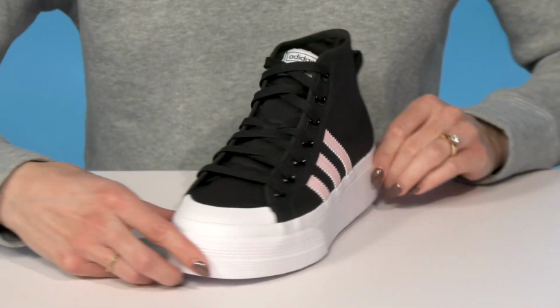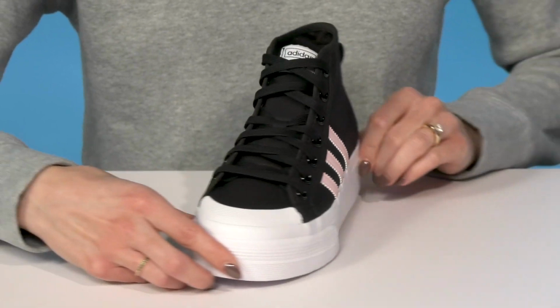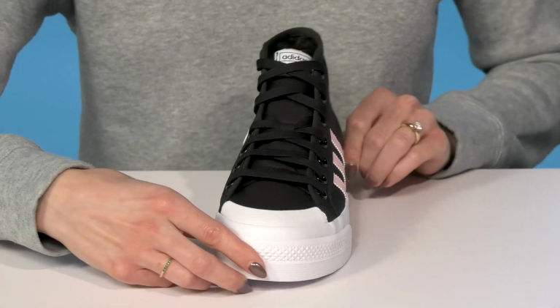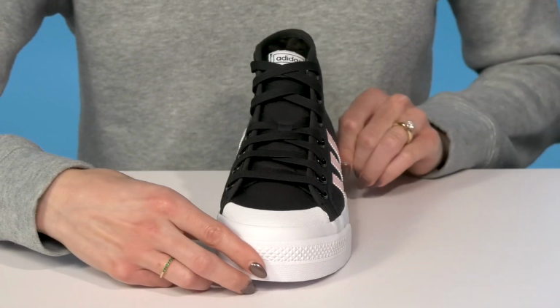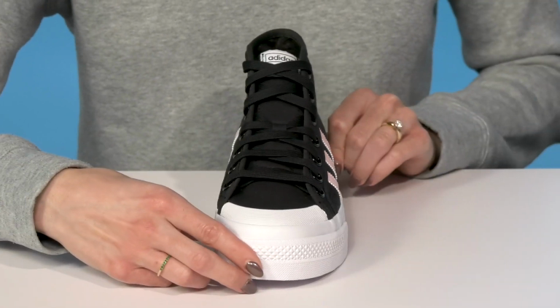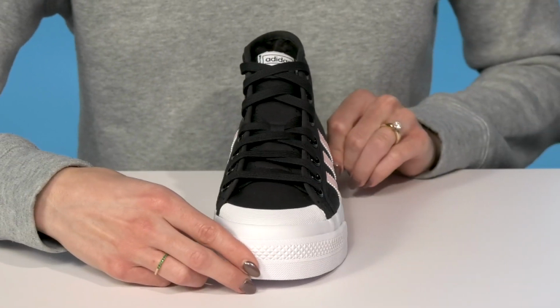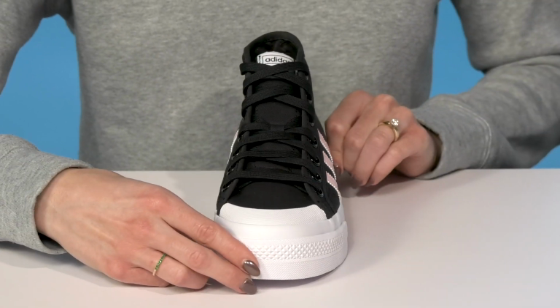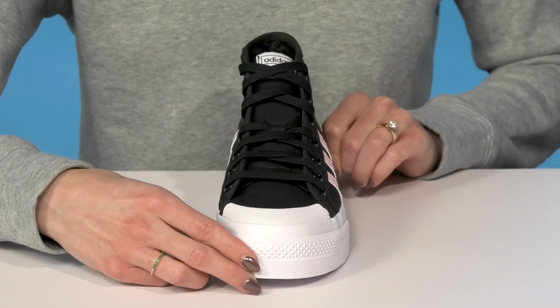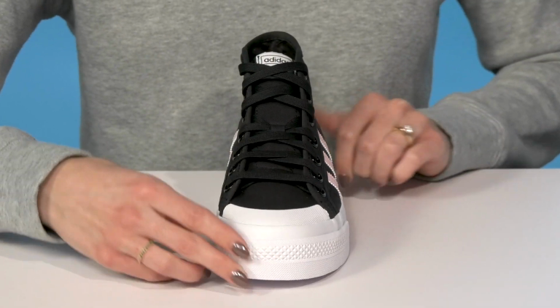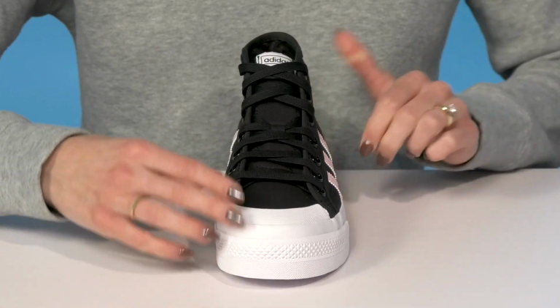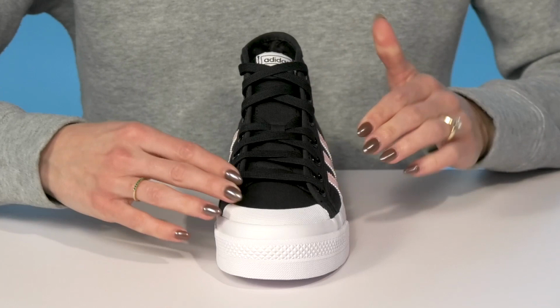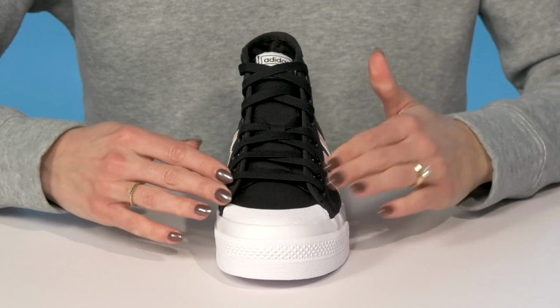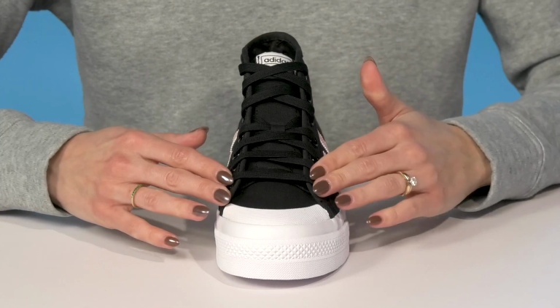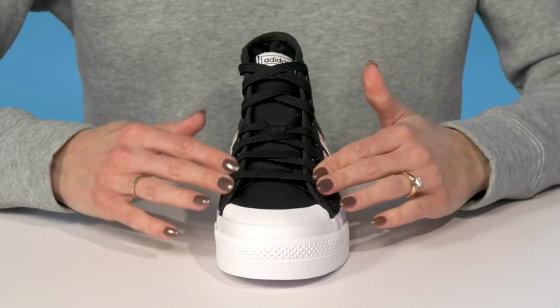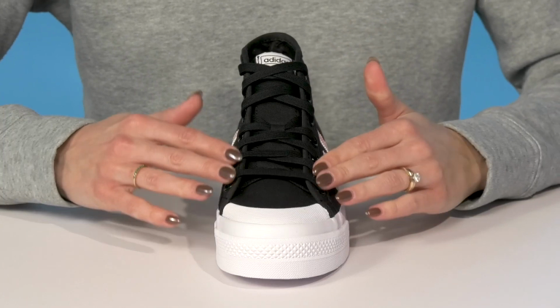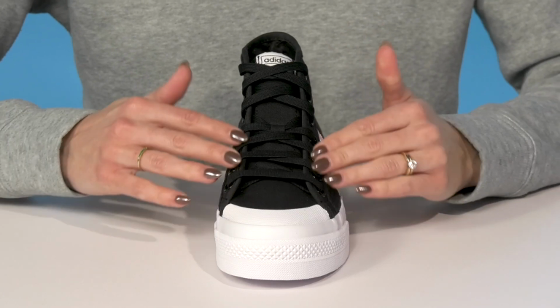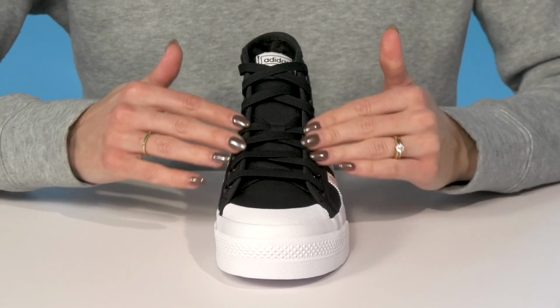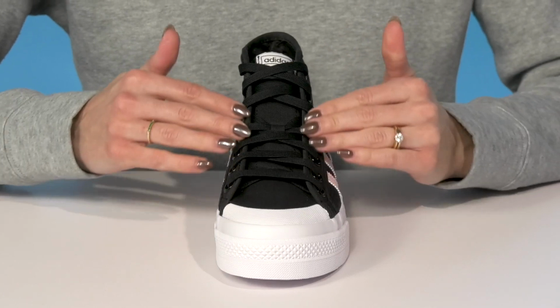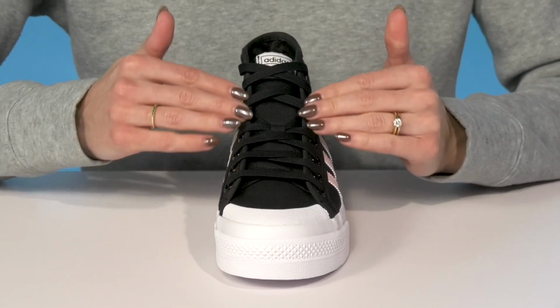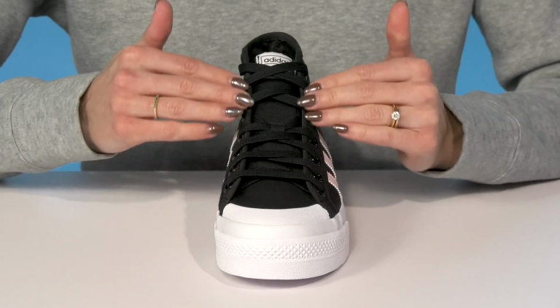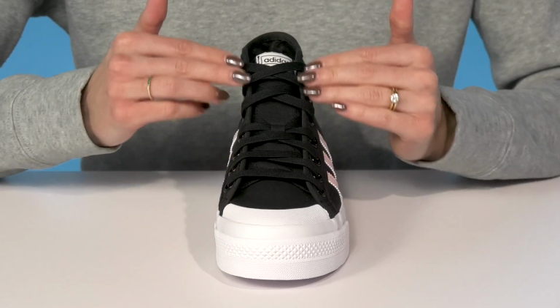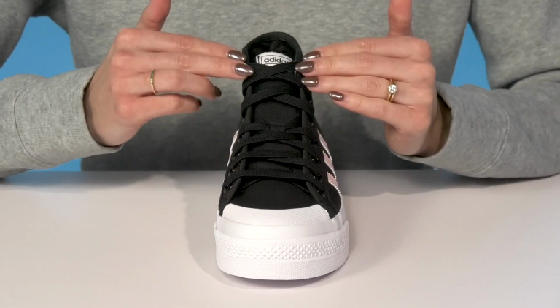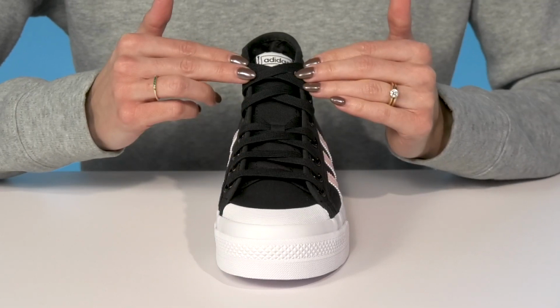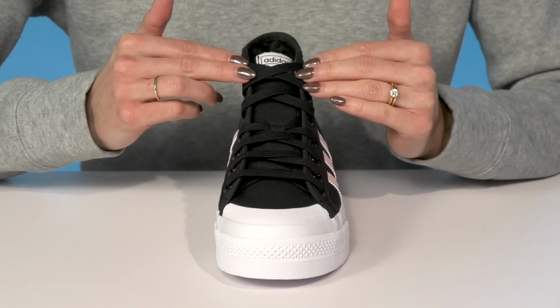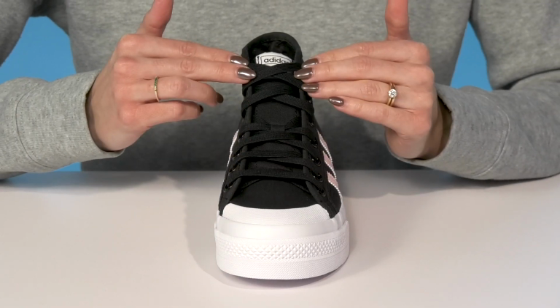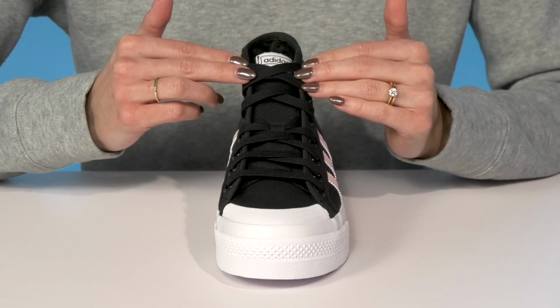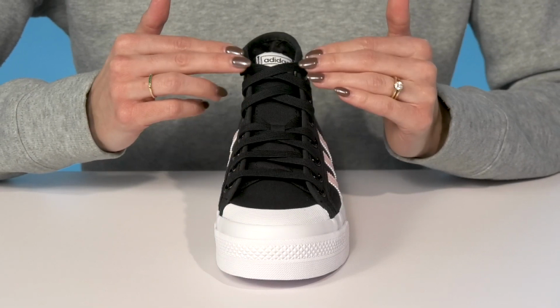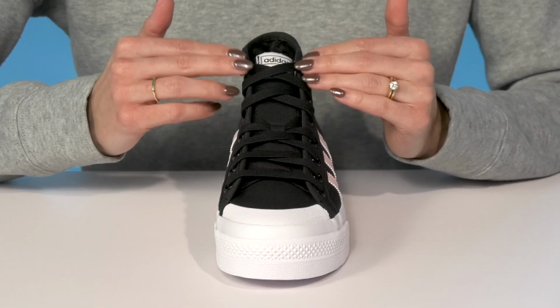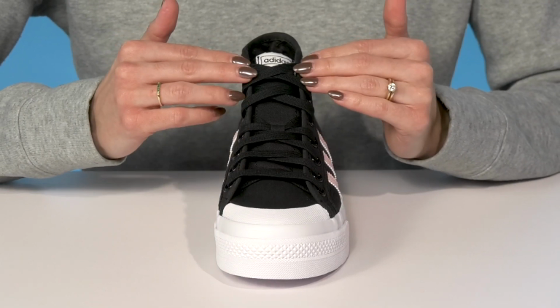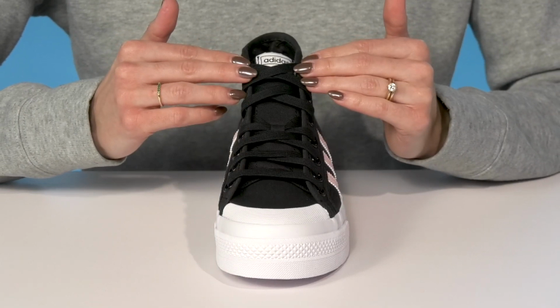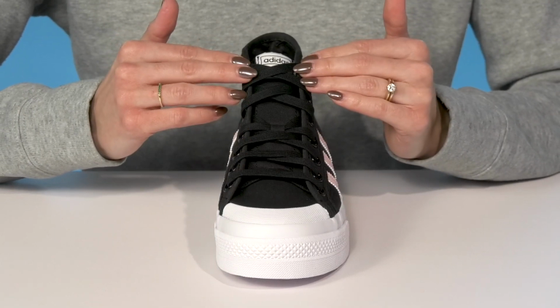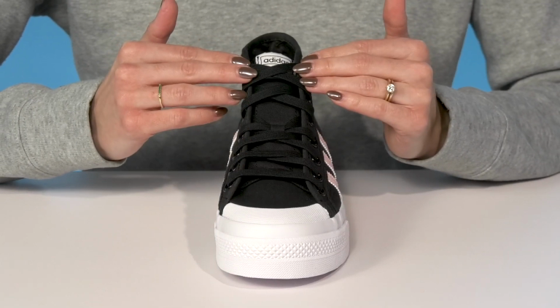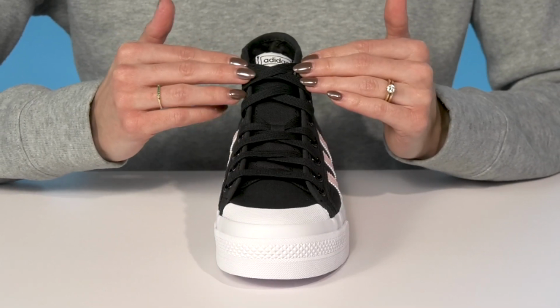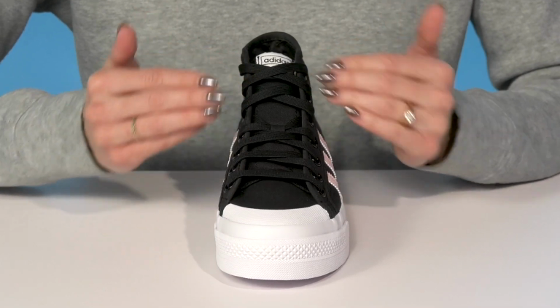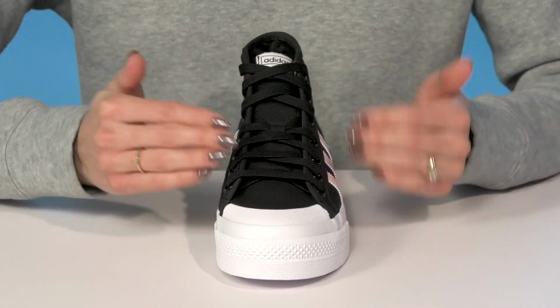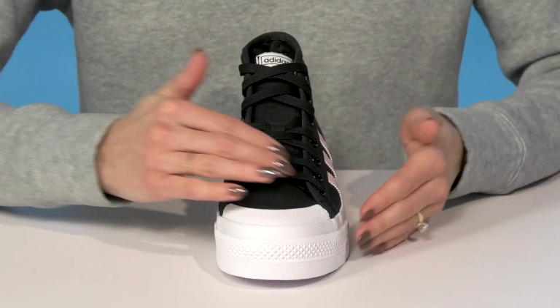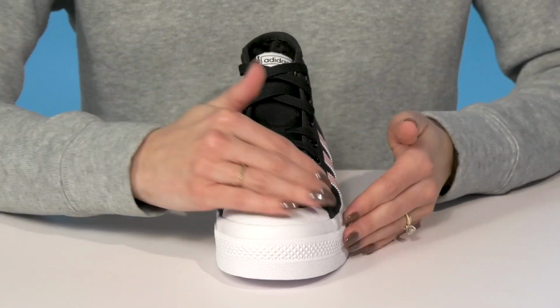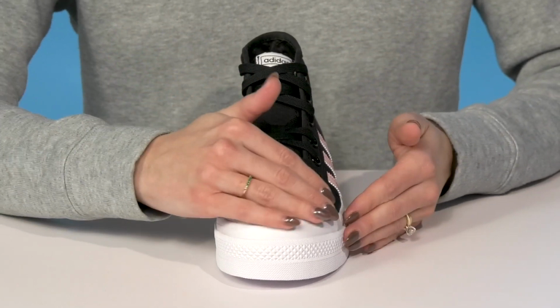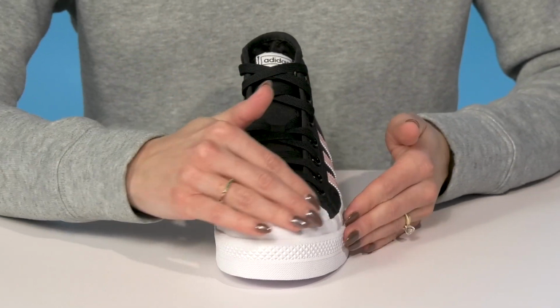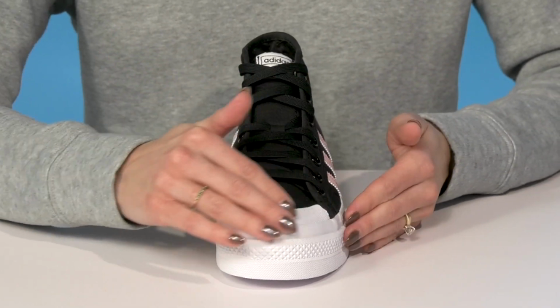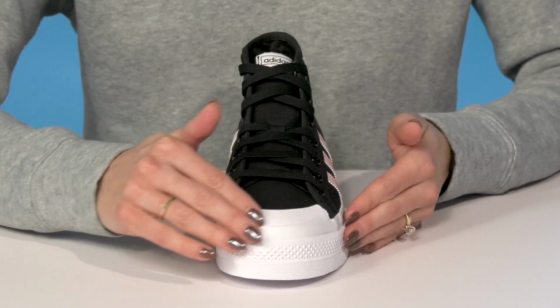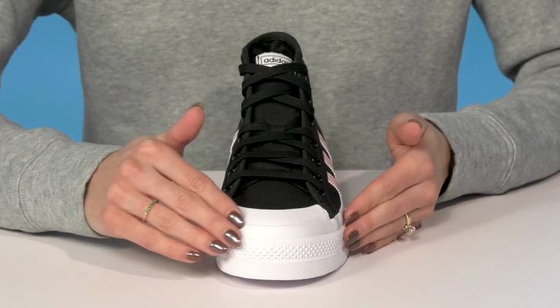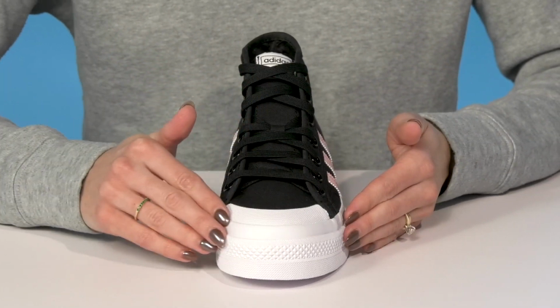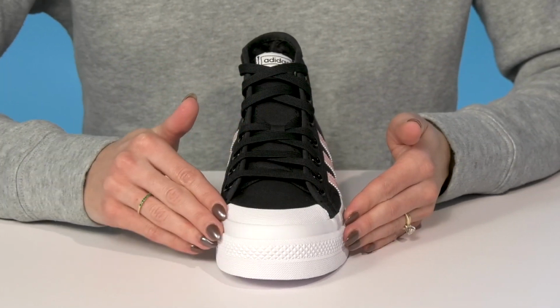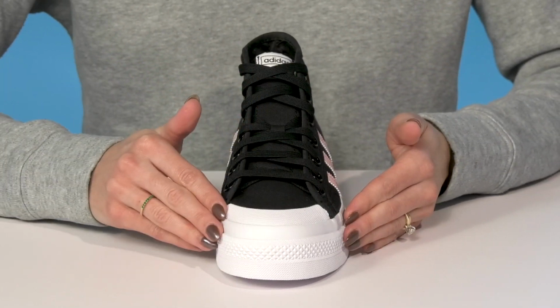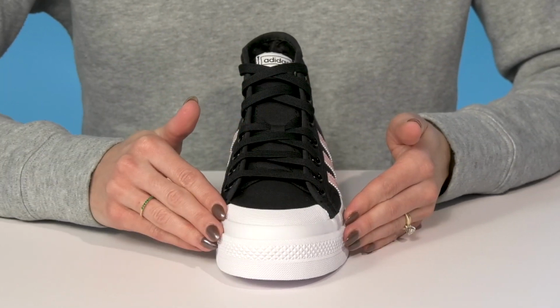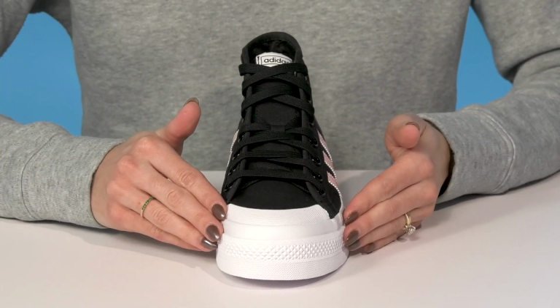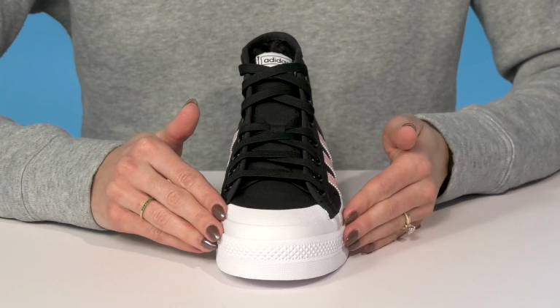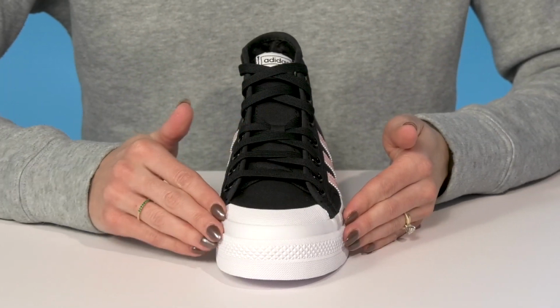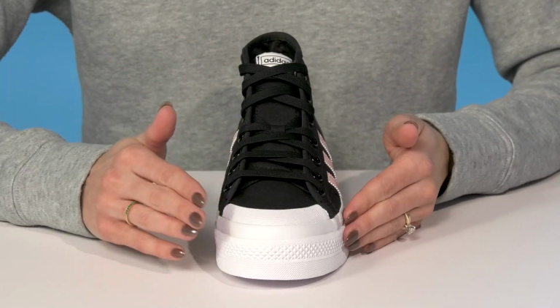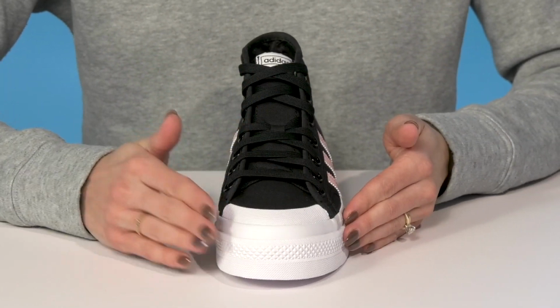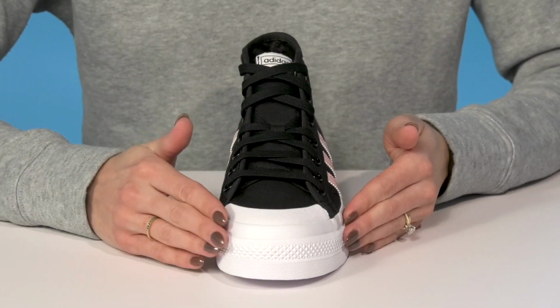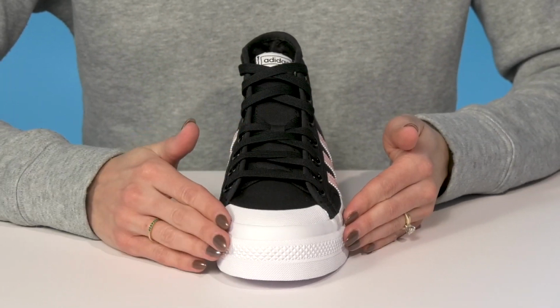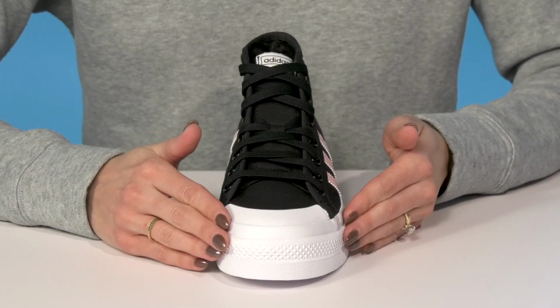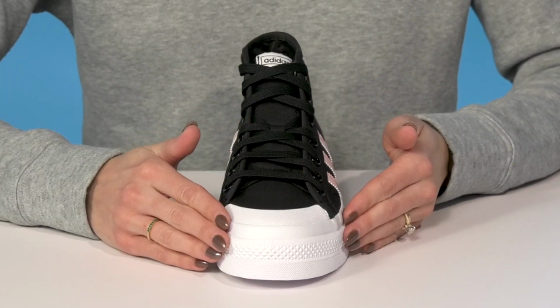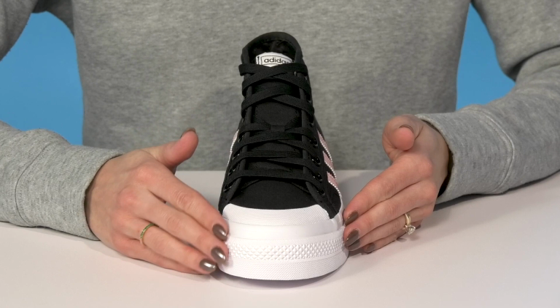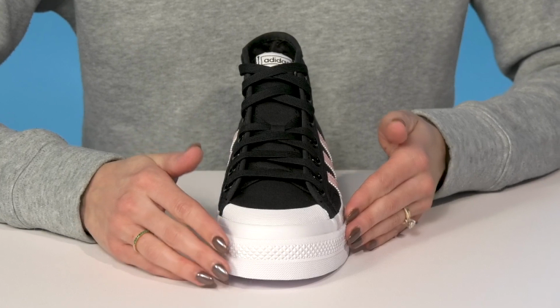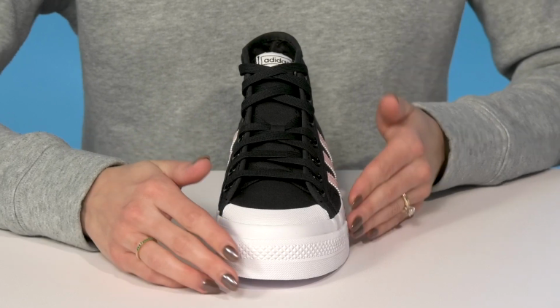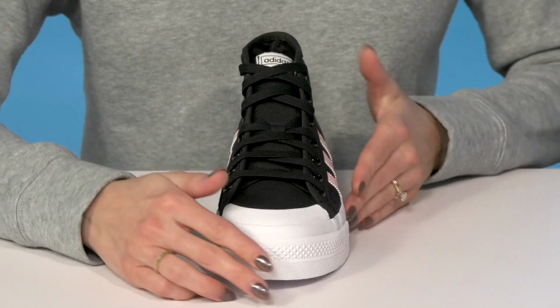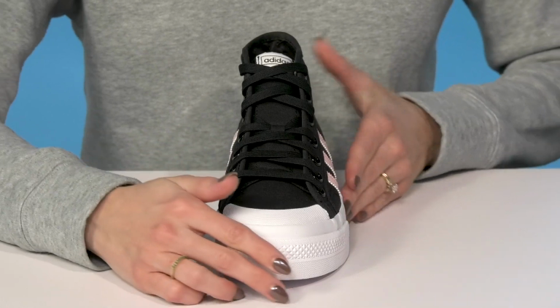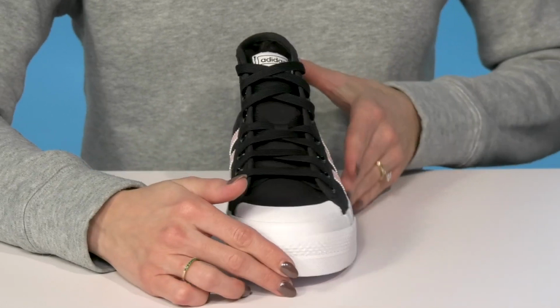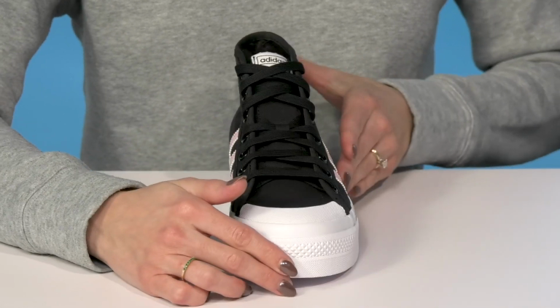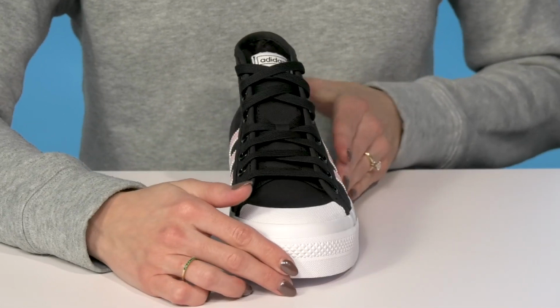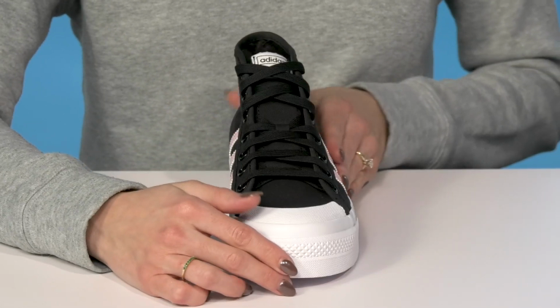They do have laces at the front so they can customize their fit to the top of the ankle, and the protective toe at the front is great for some added durability.